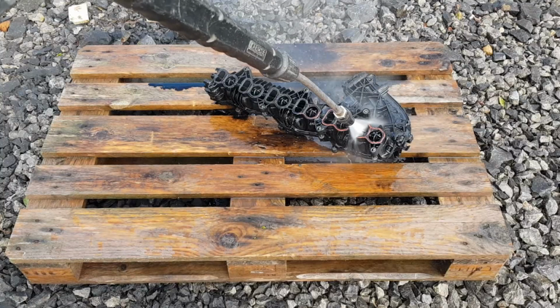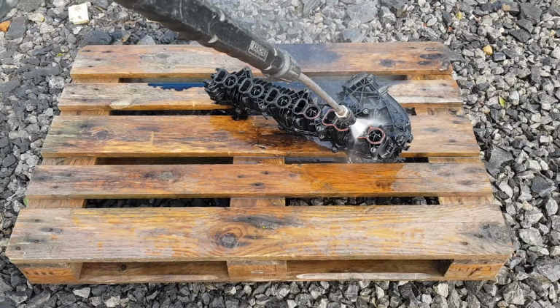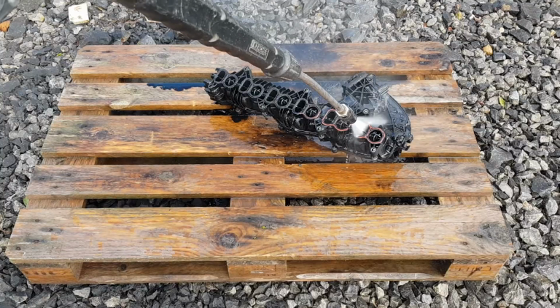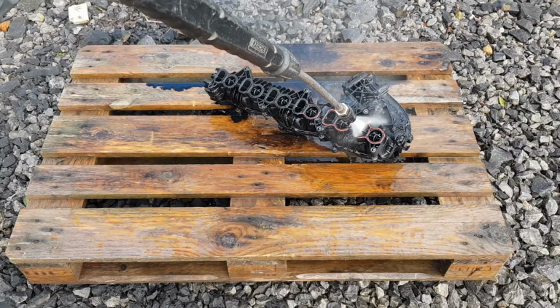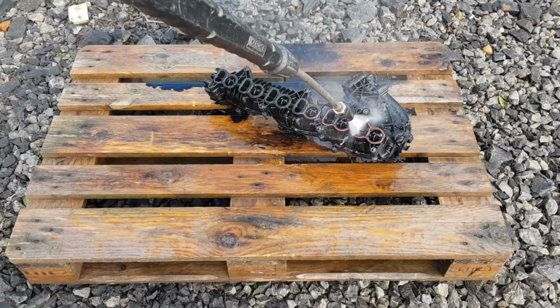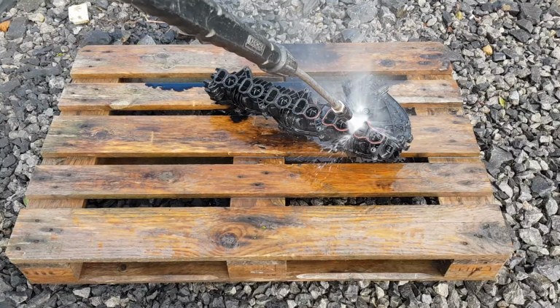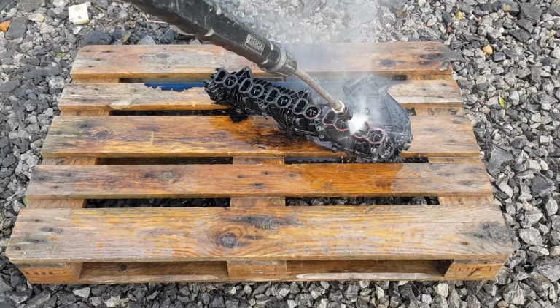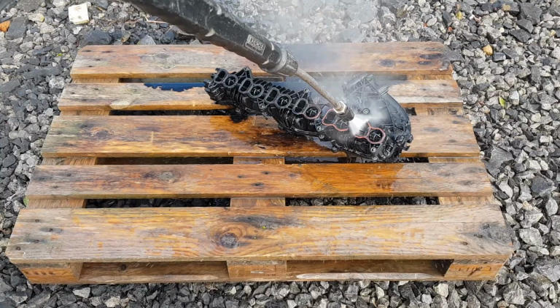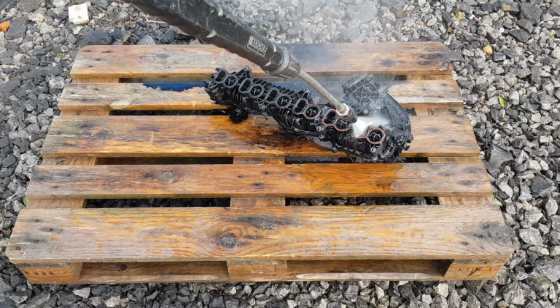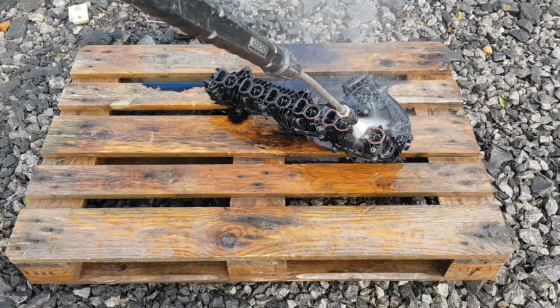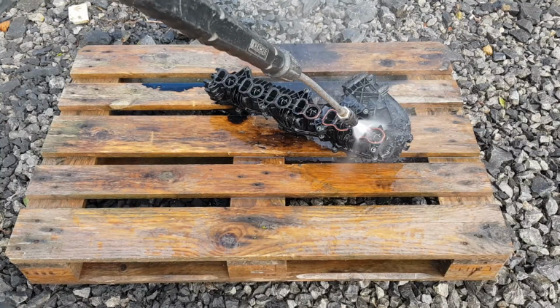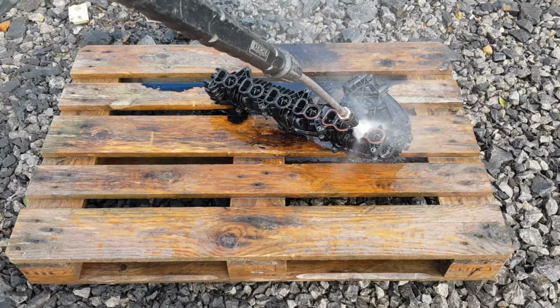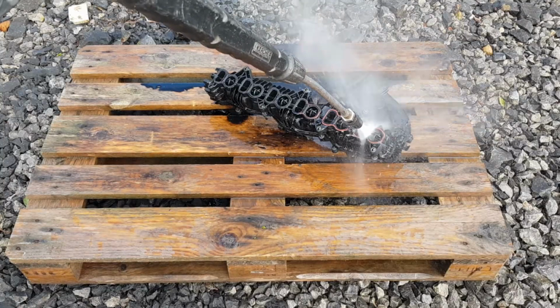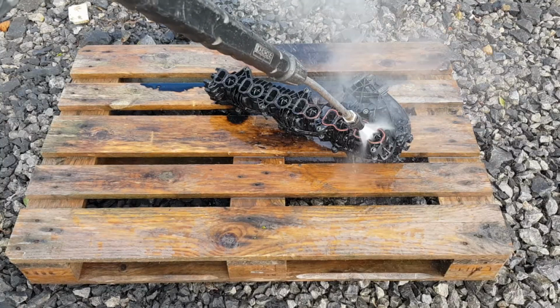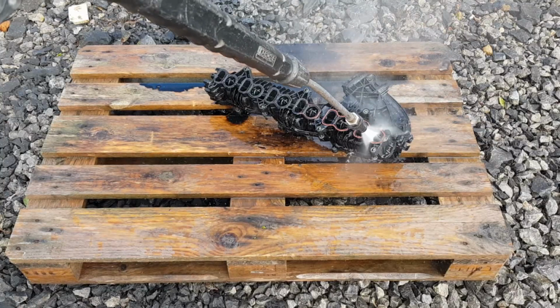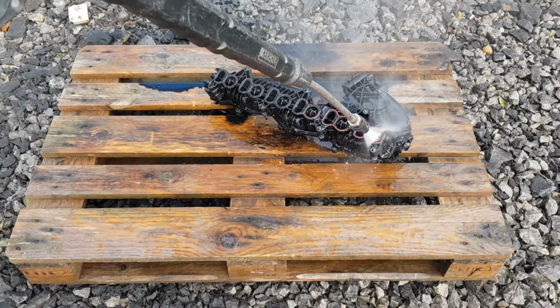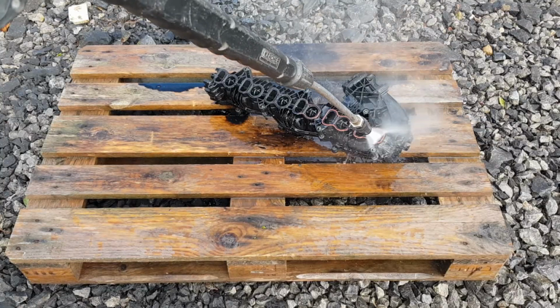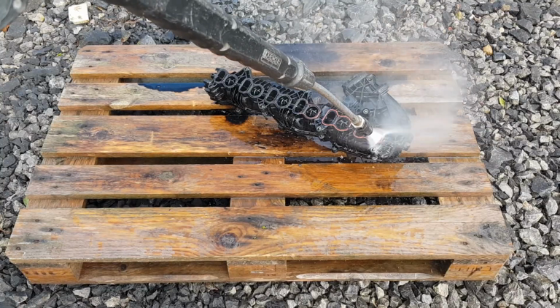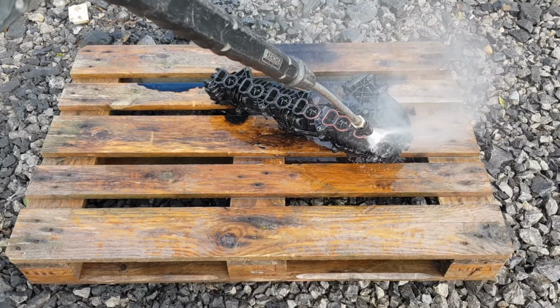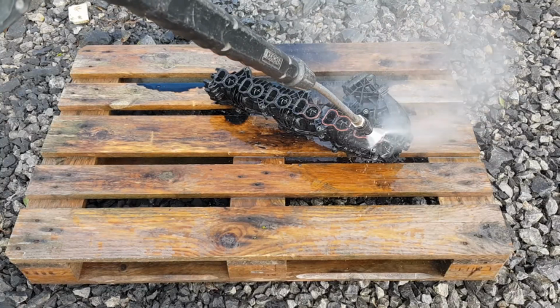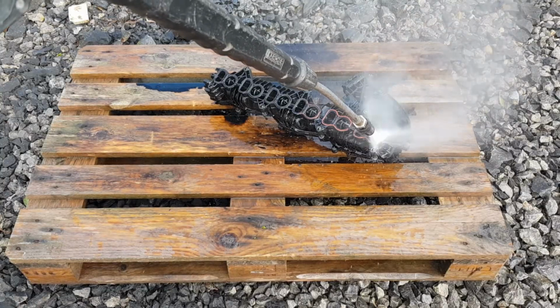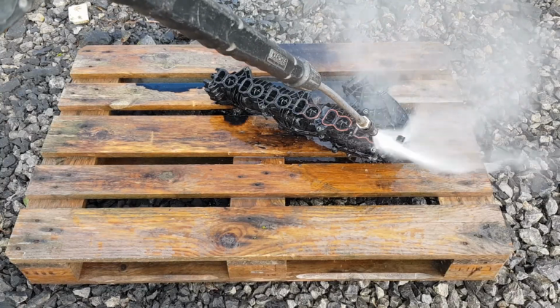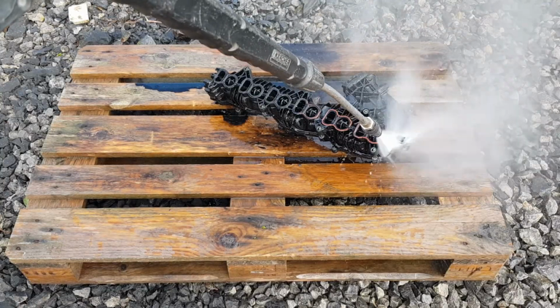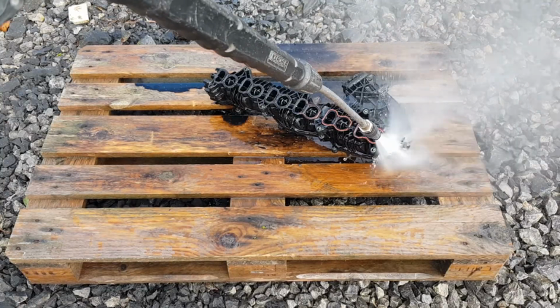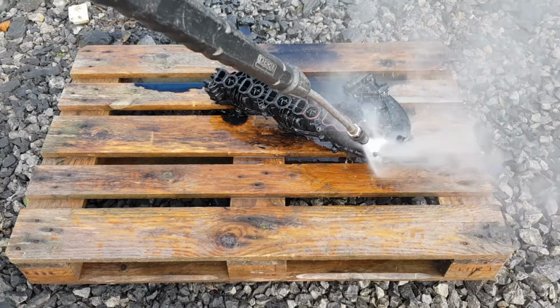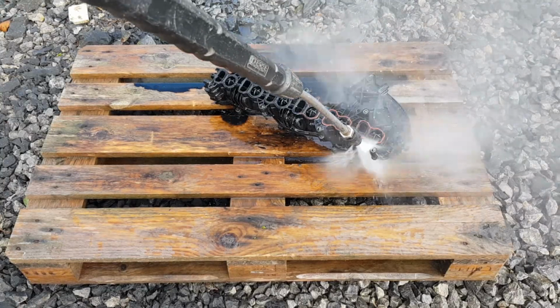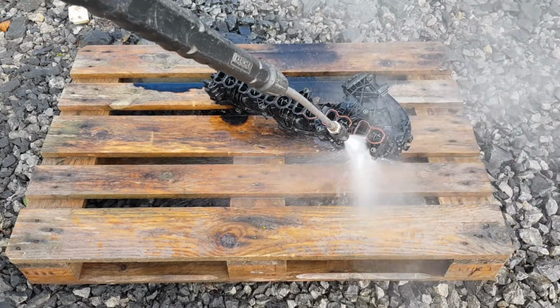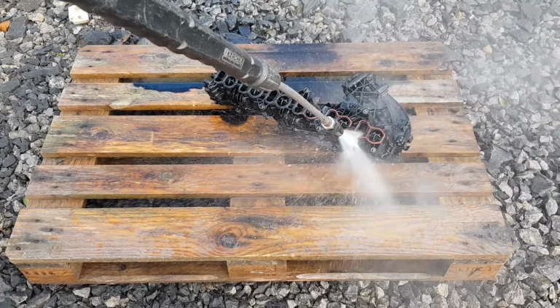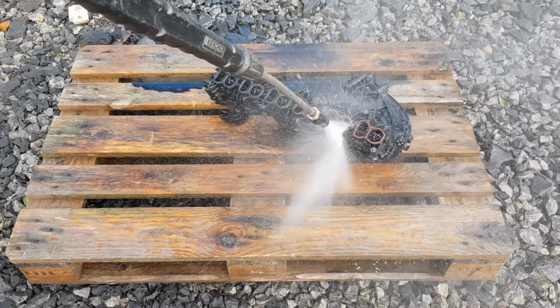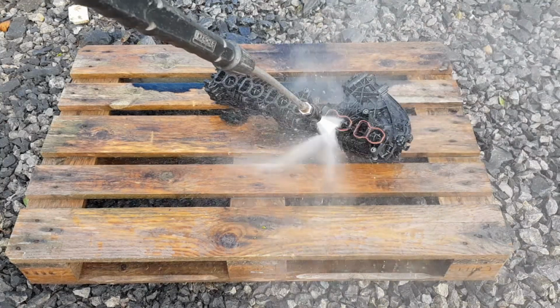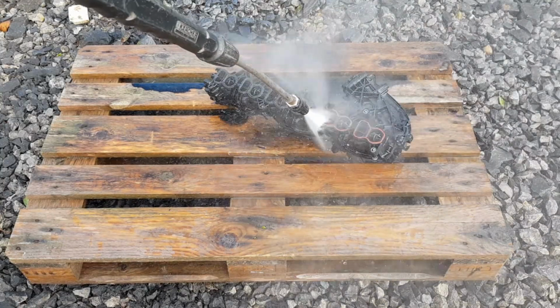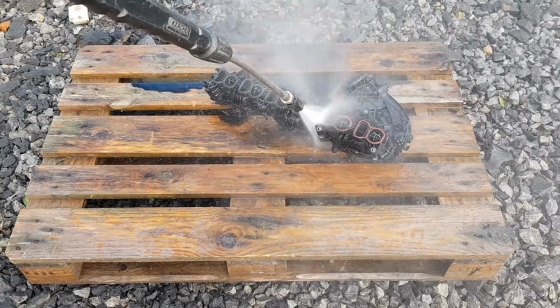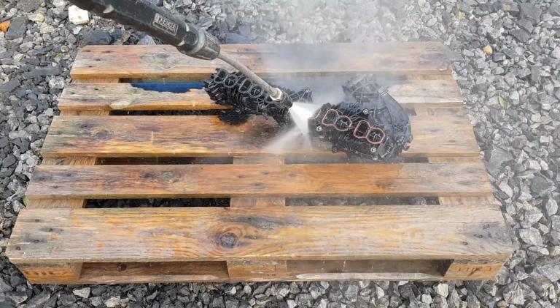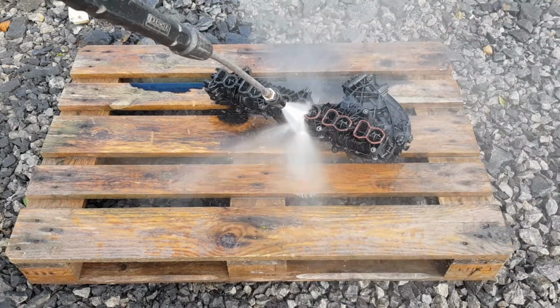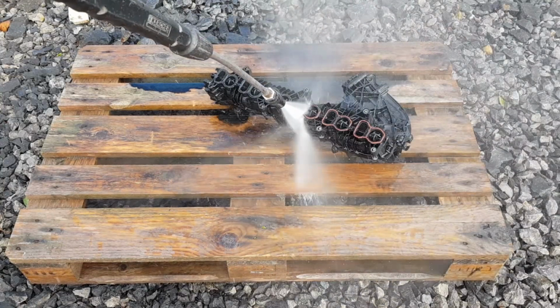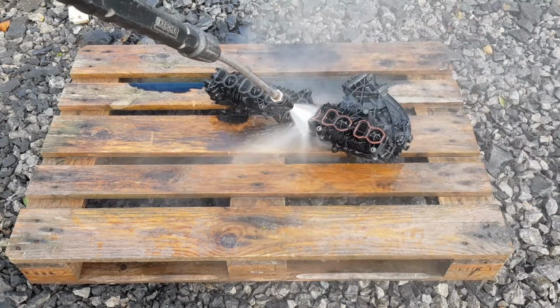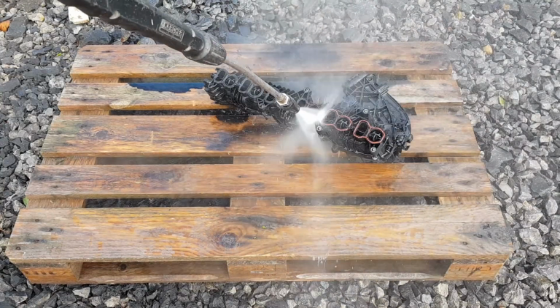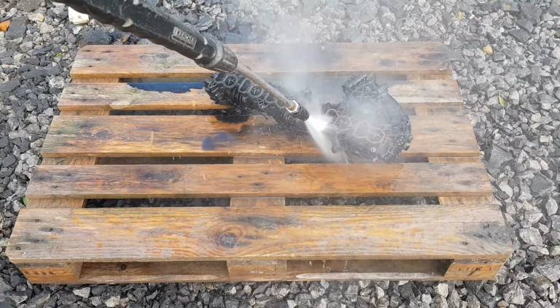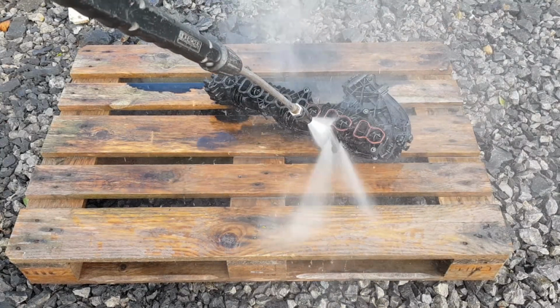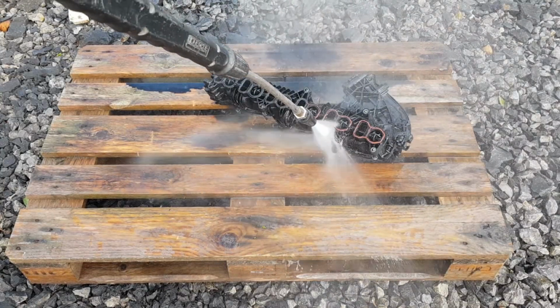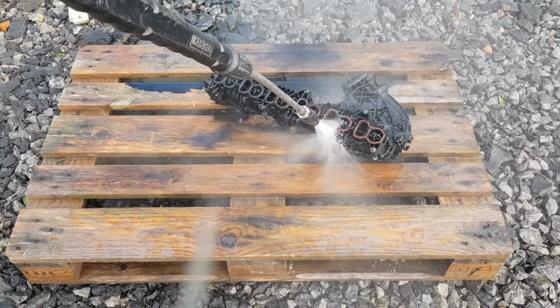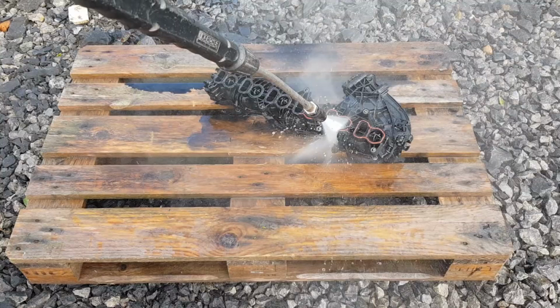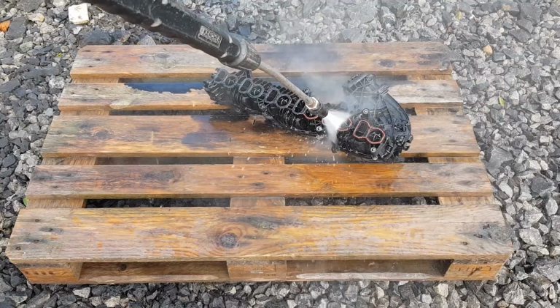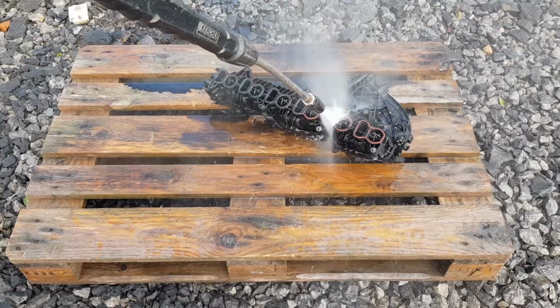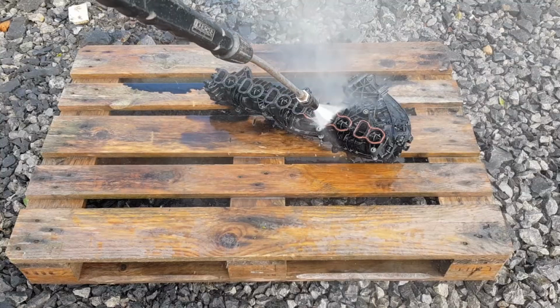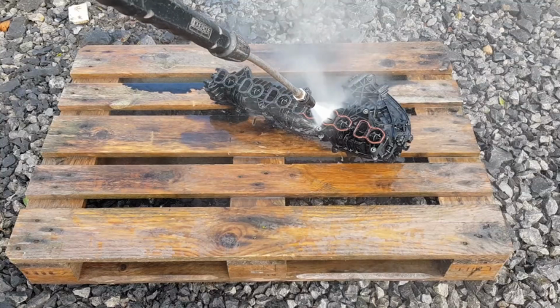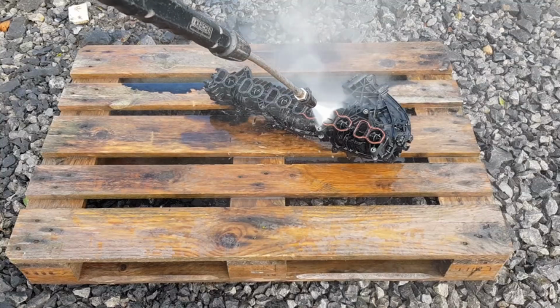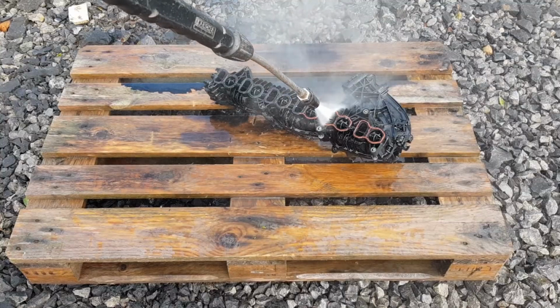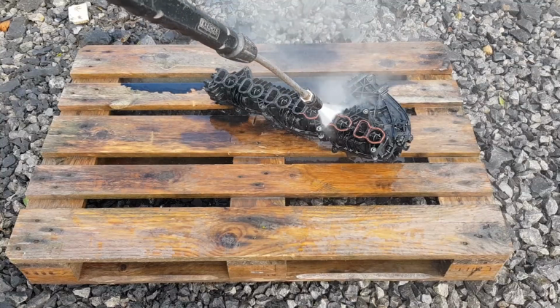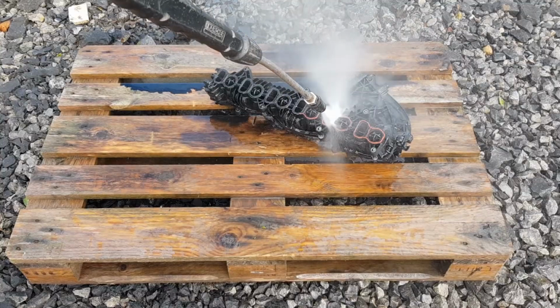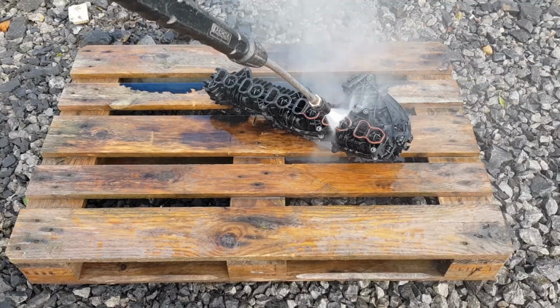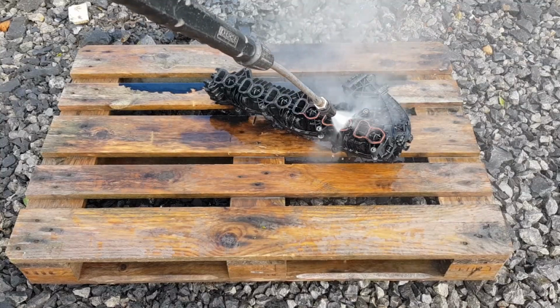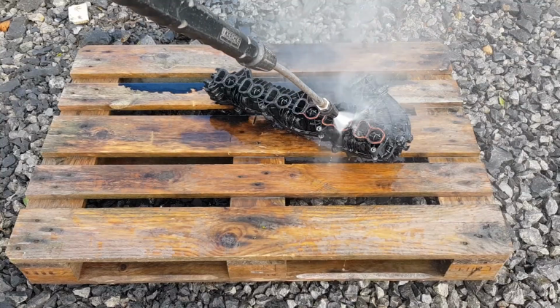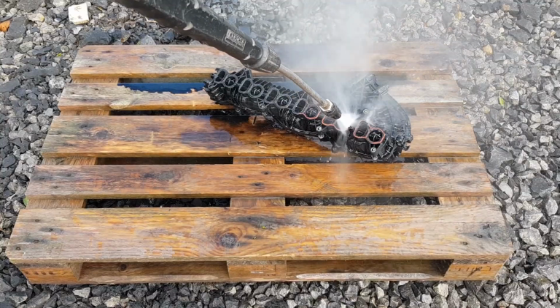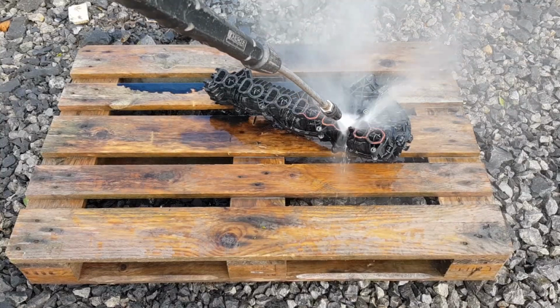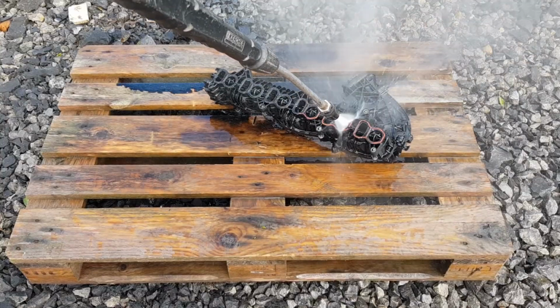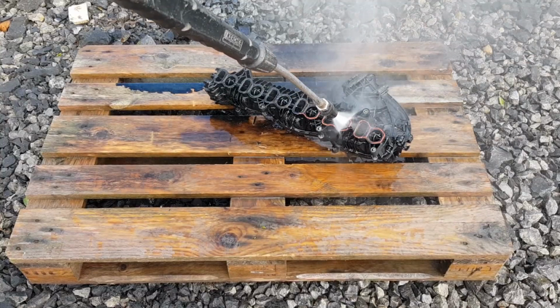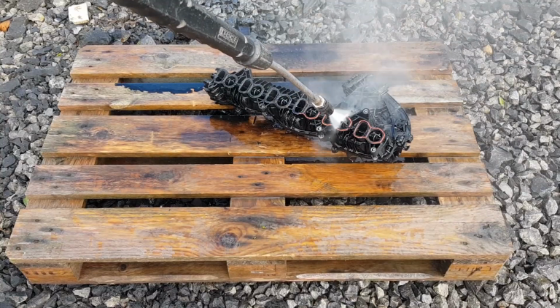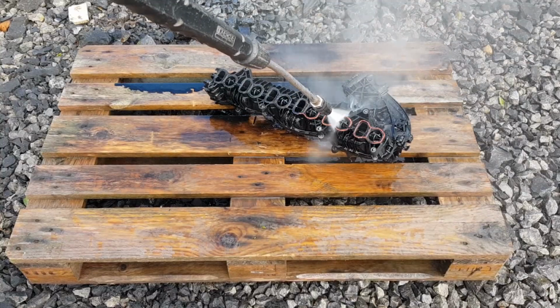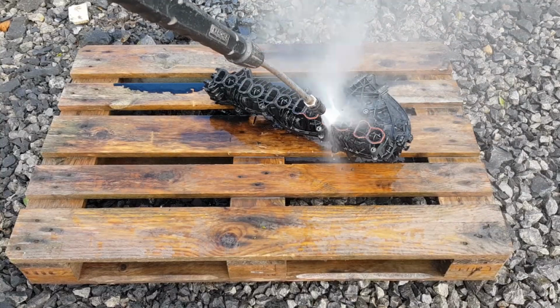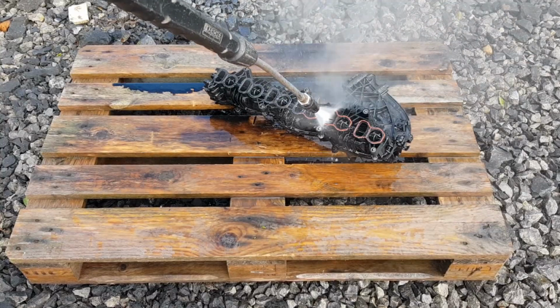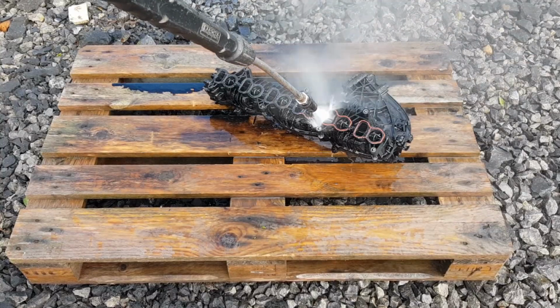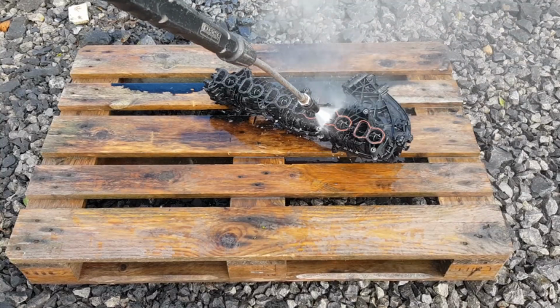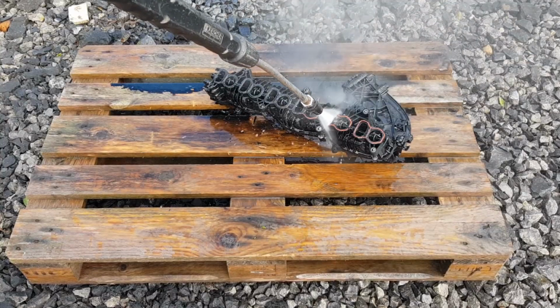I'm using a pressure washer. If you have a power washer with hot water it's going to be much, much better and much quicker as well.